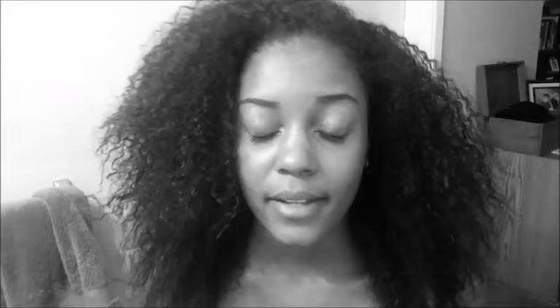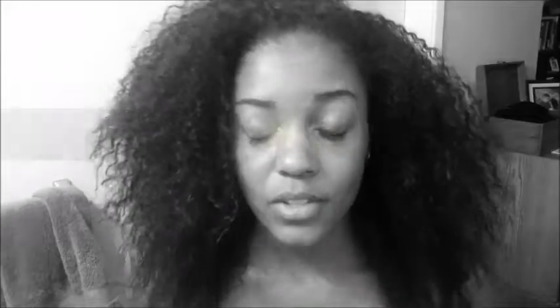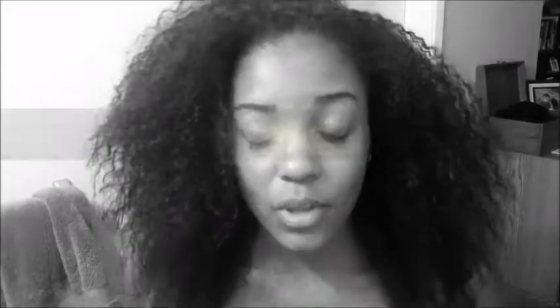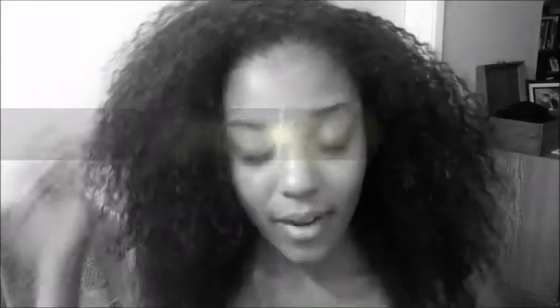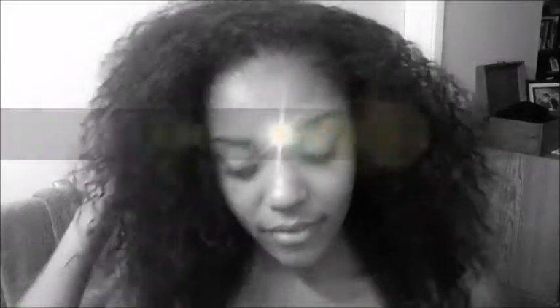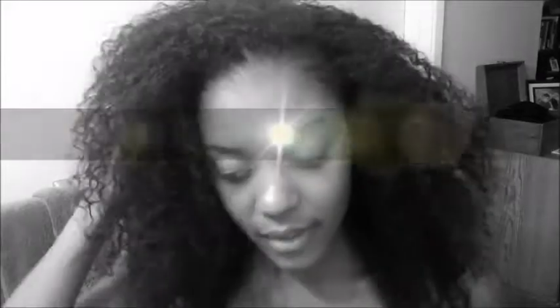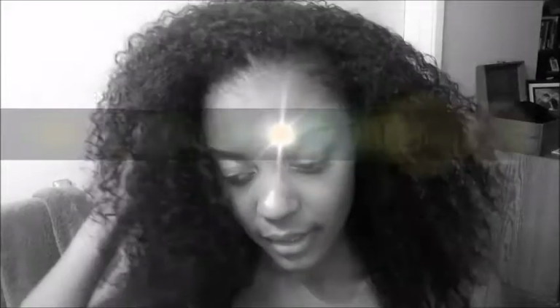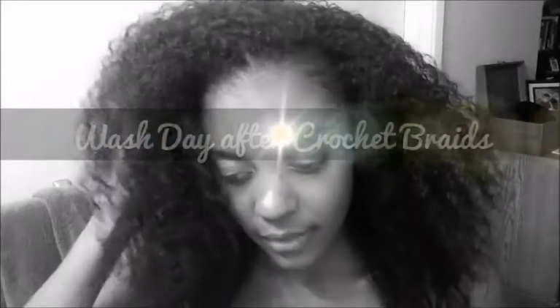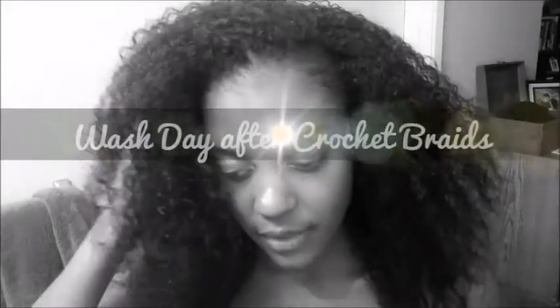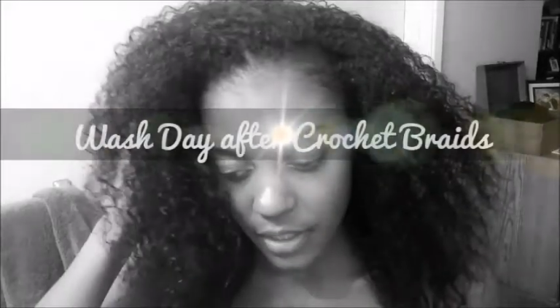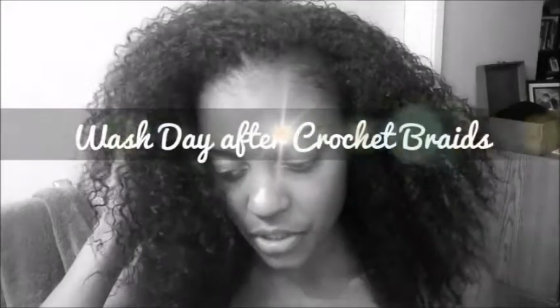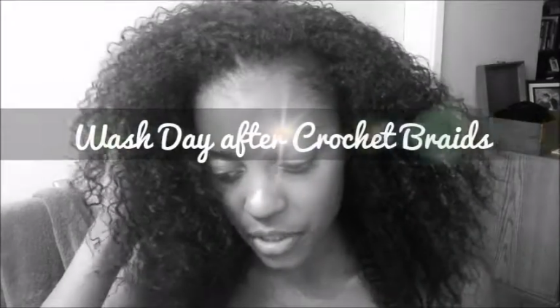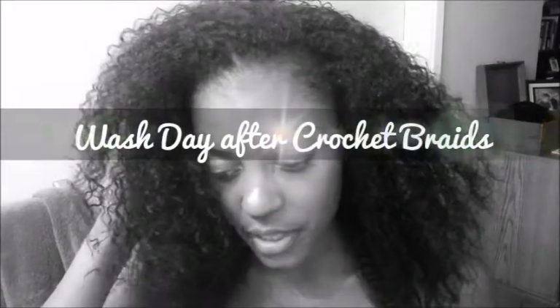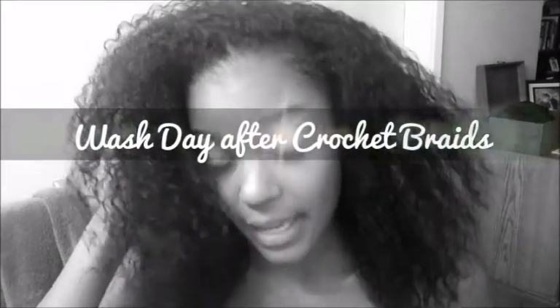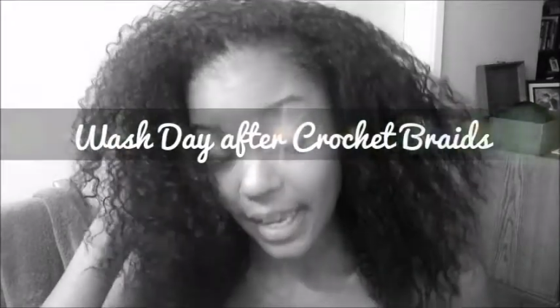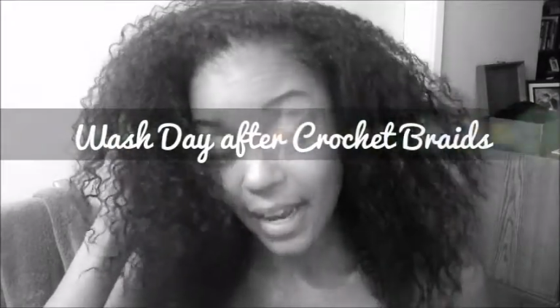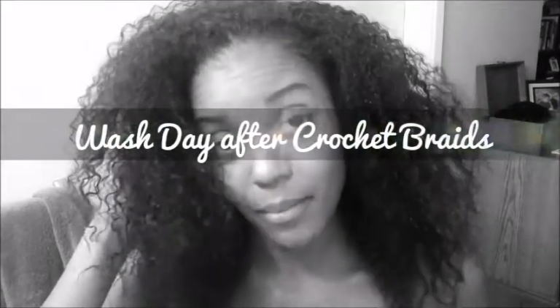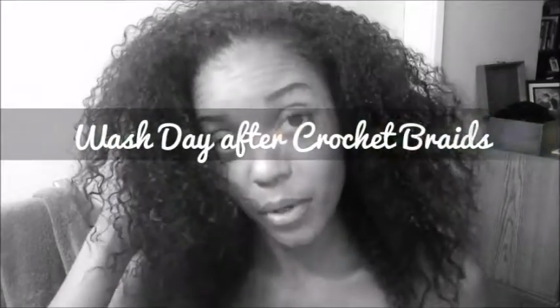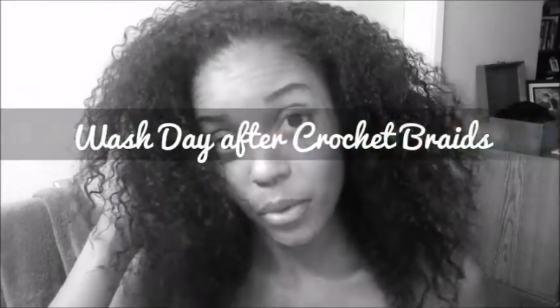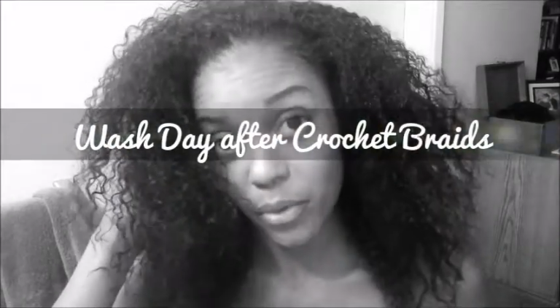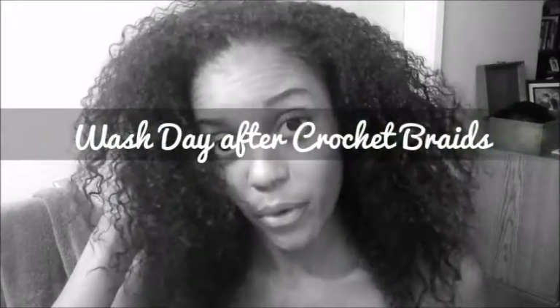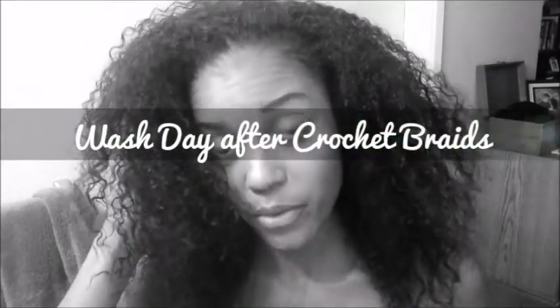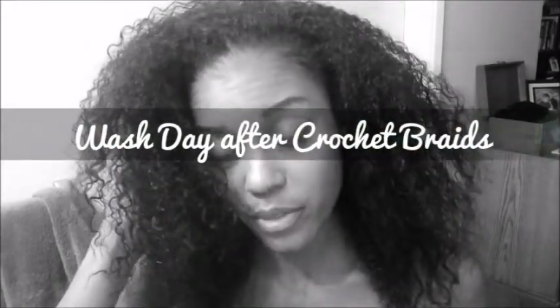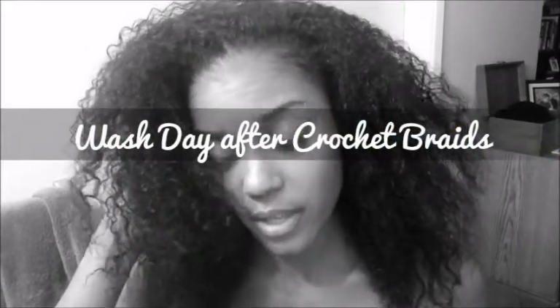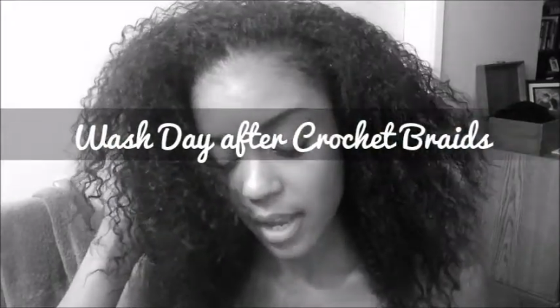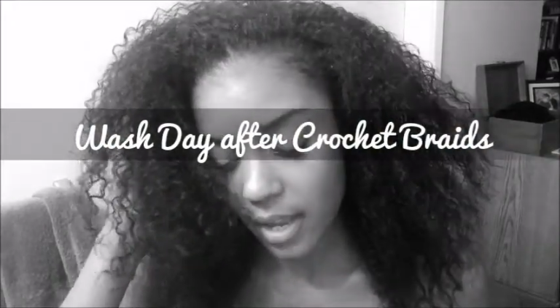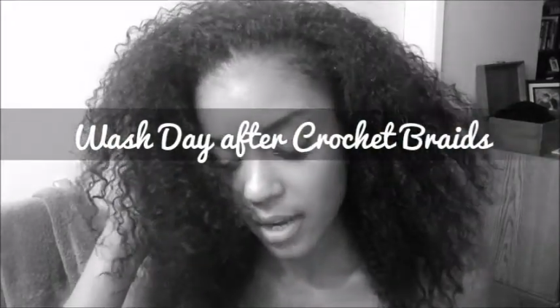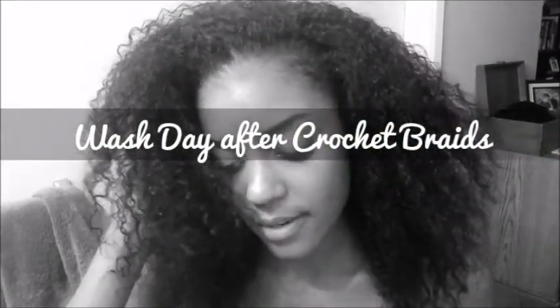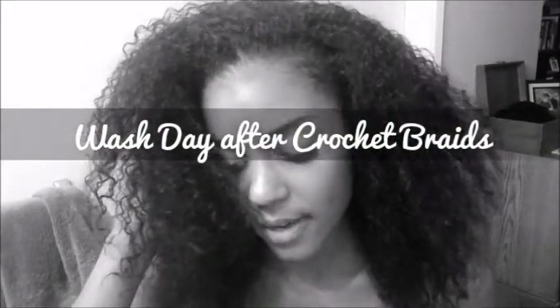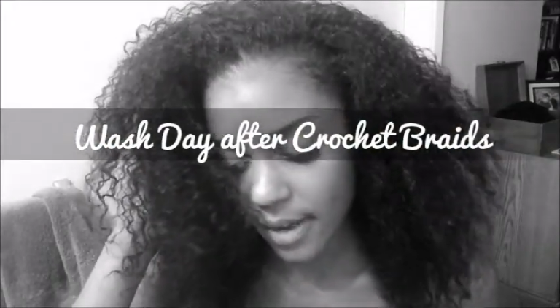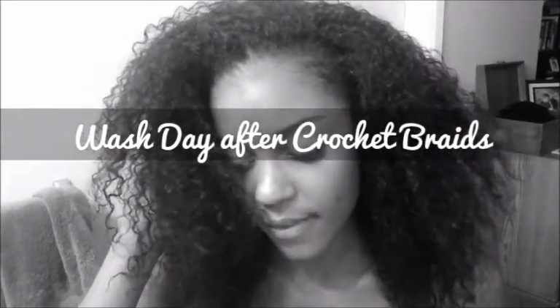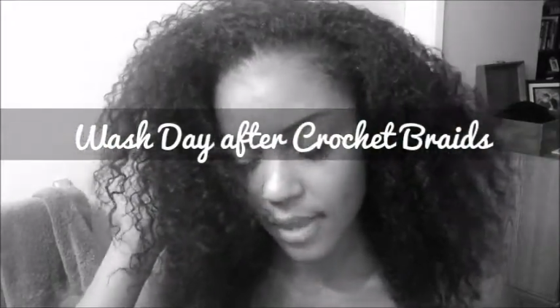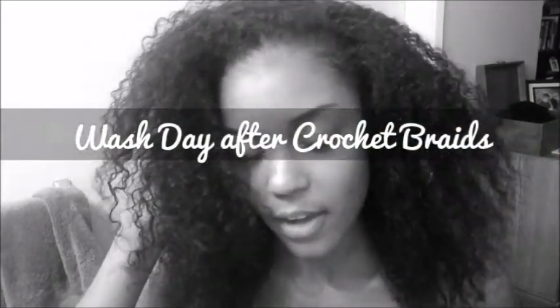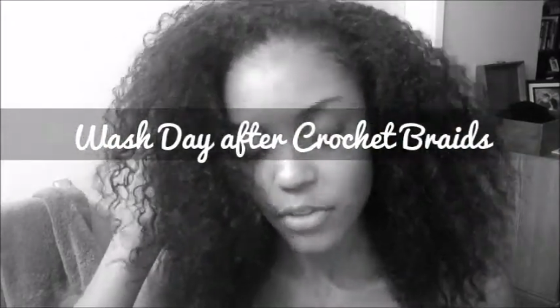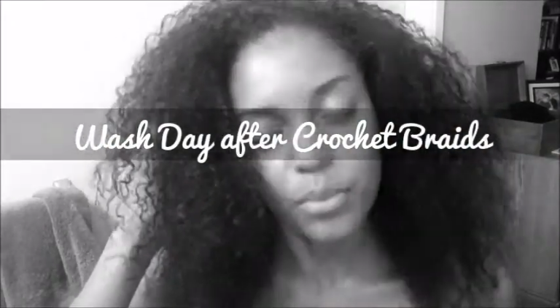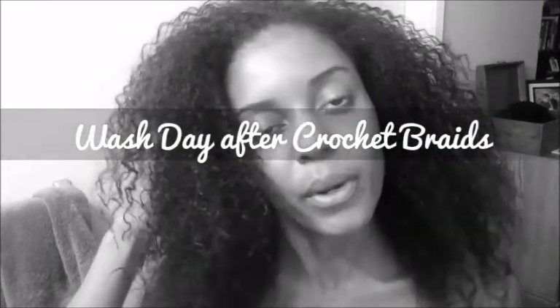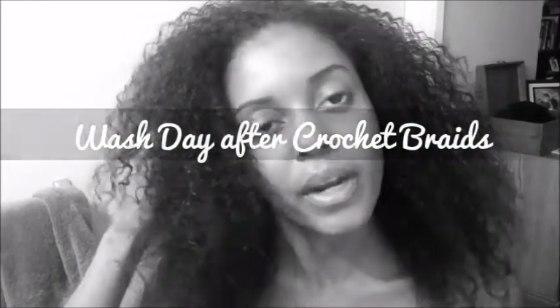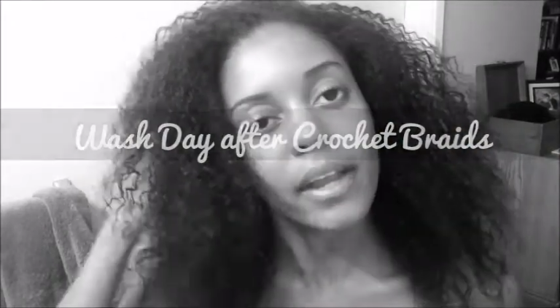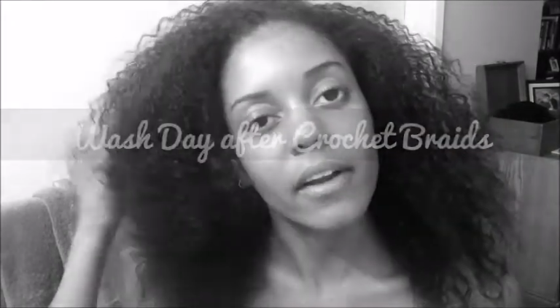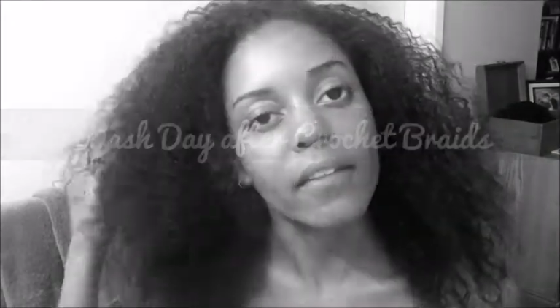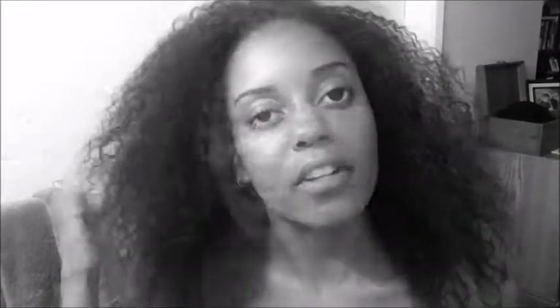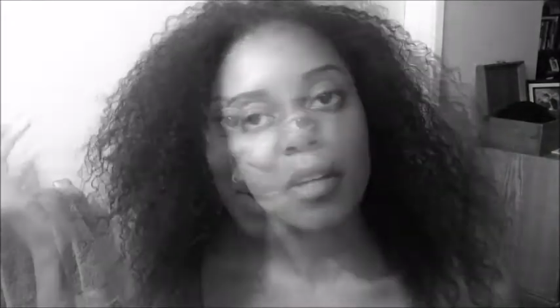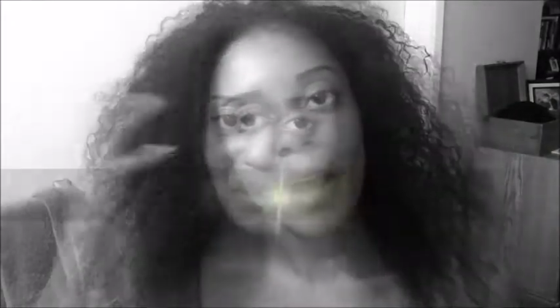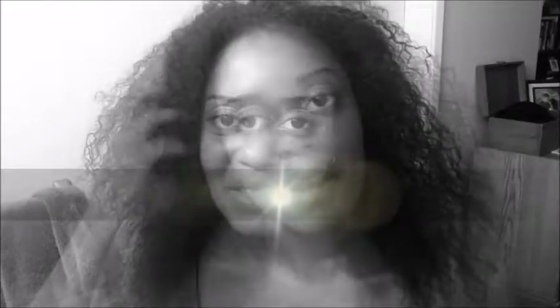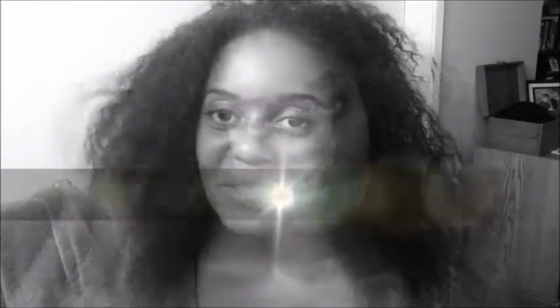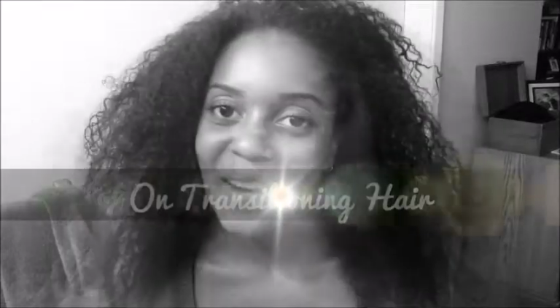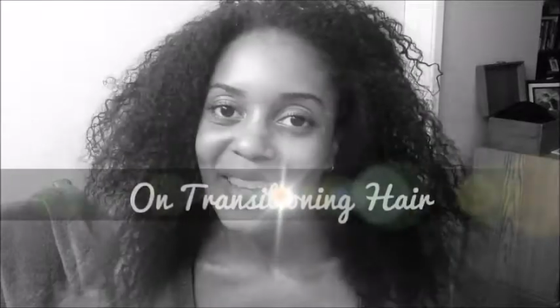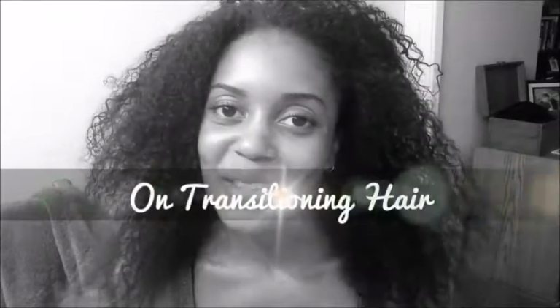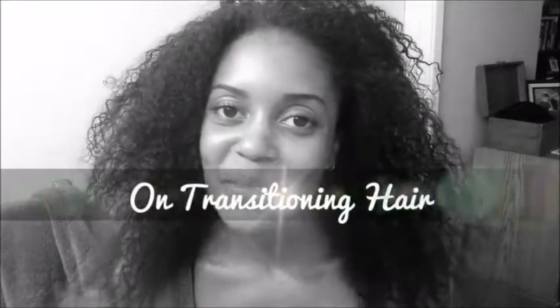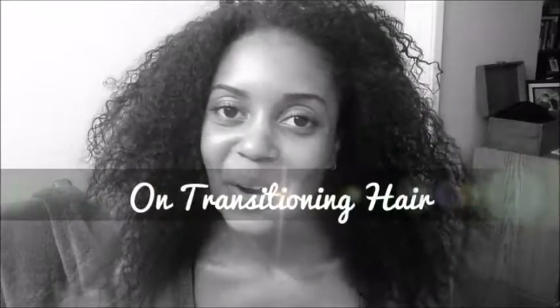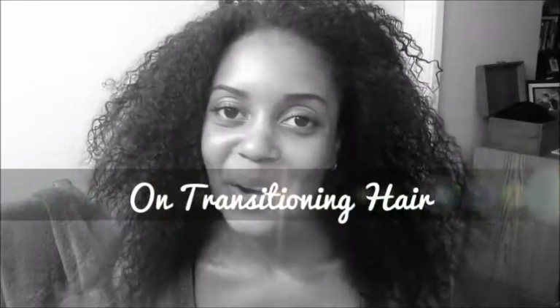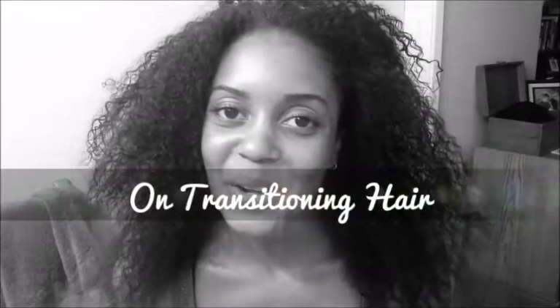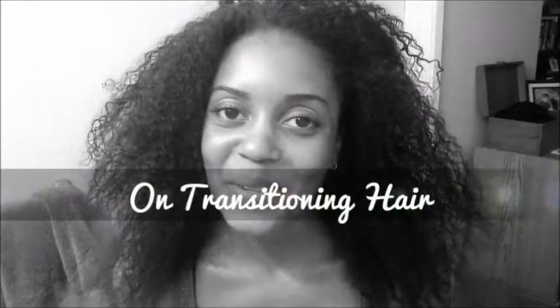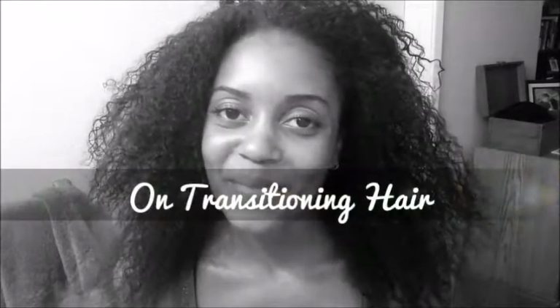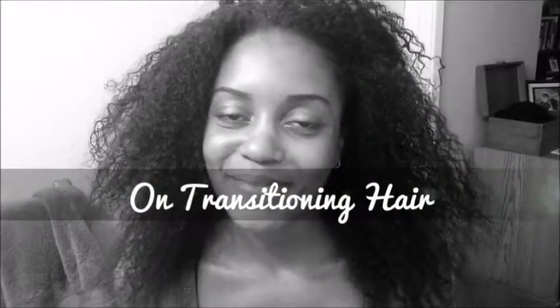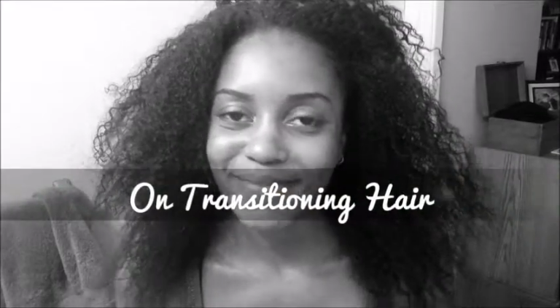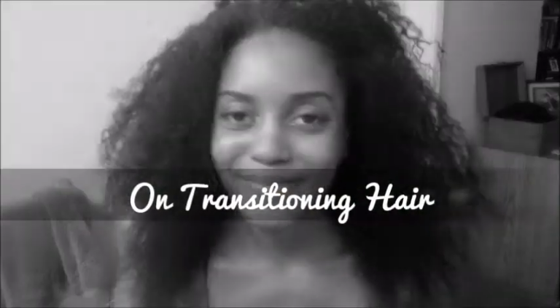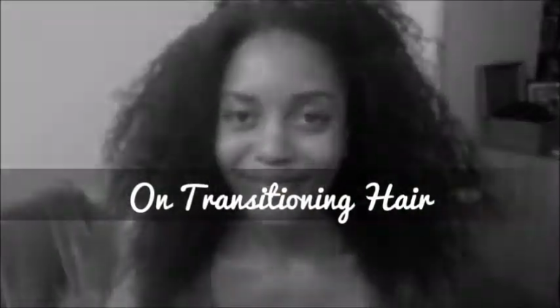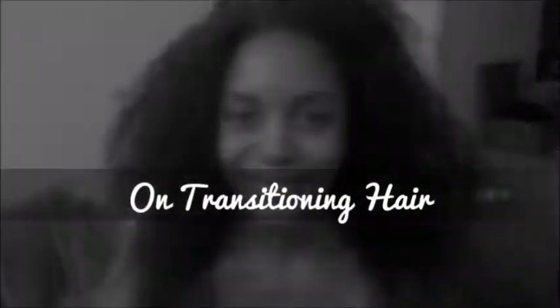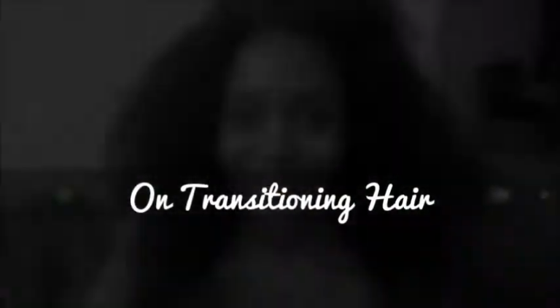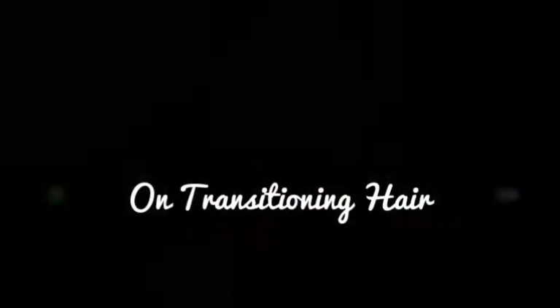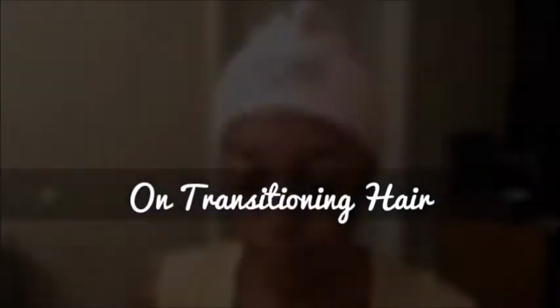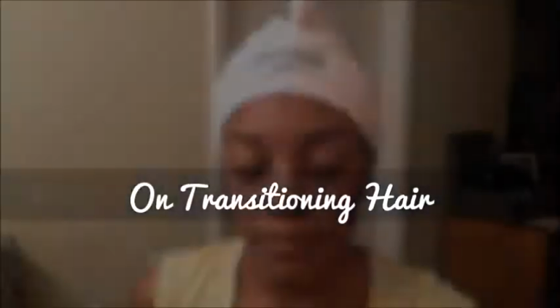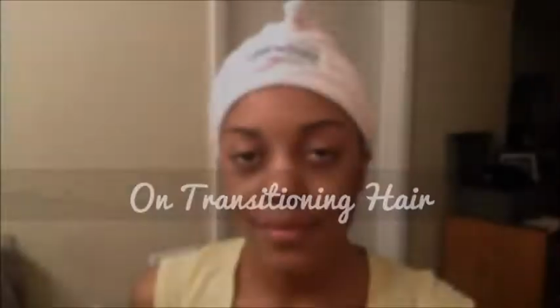Hey guys, so you've probably seen my video of taking down my crochet braids. This is just the wash day the following day after that.